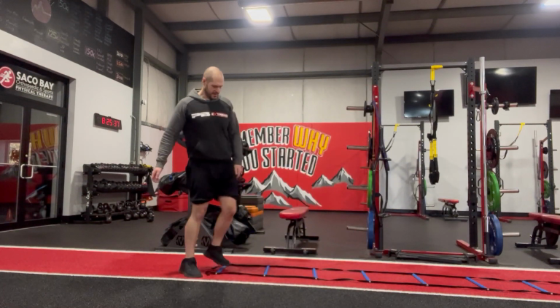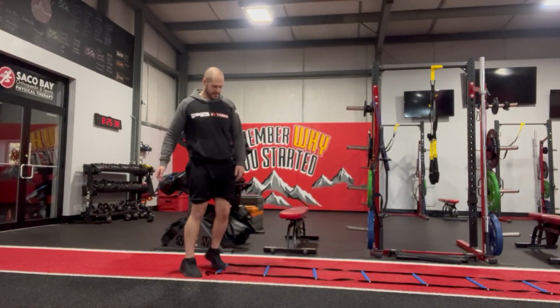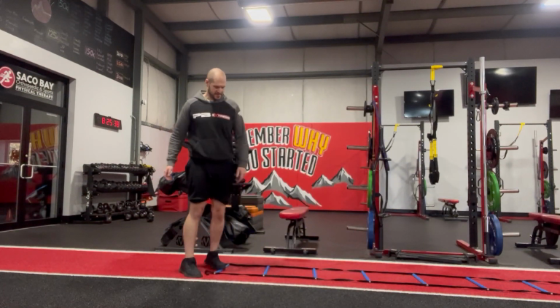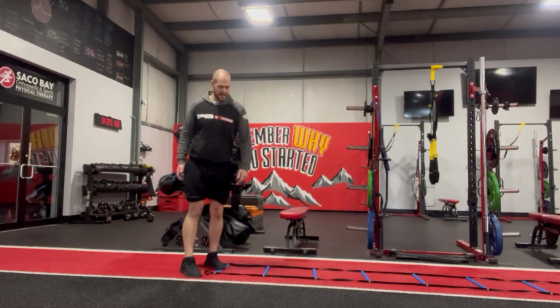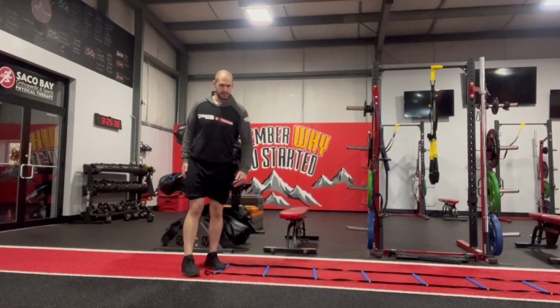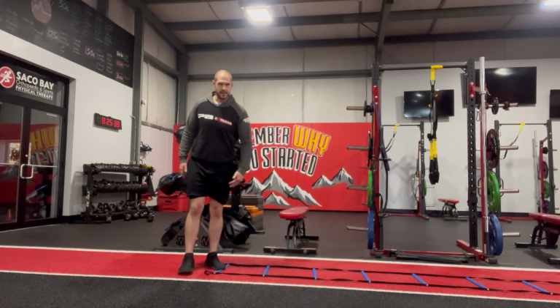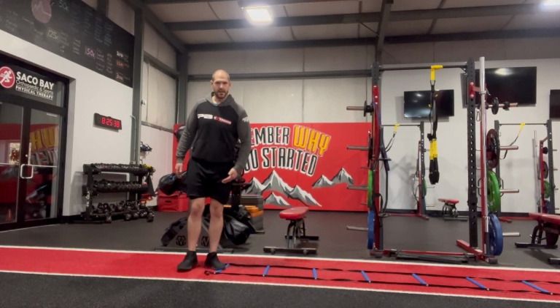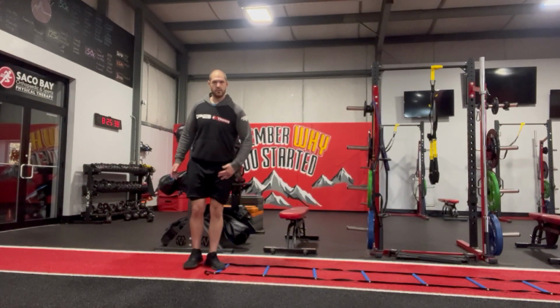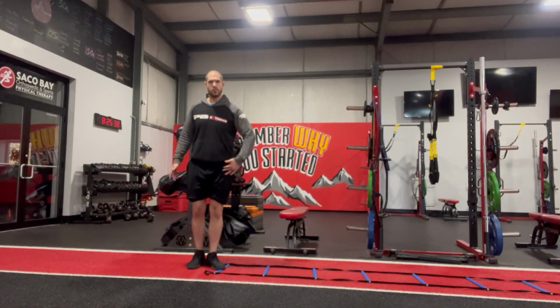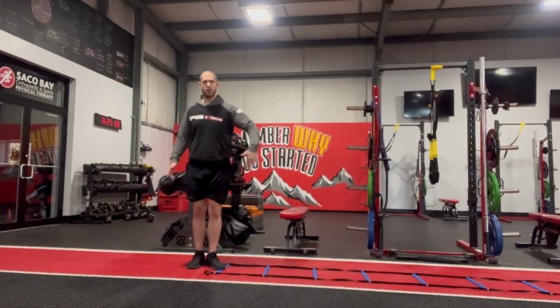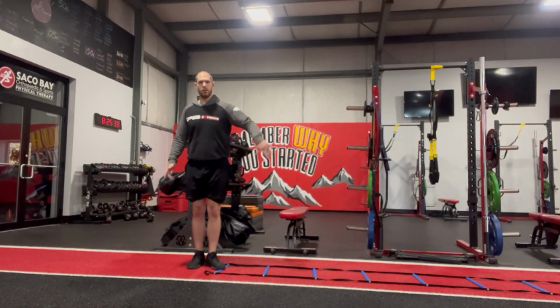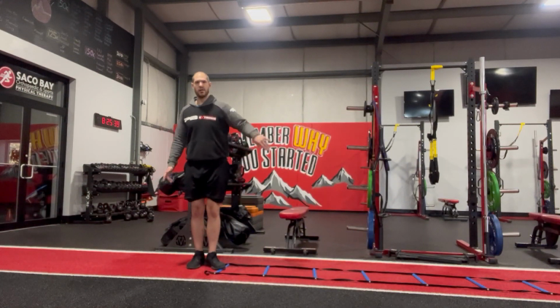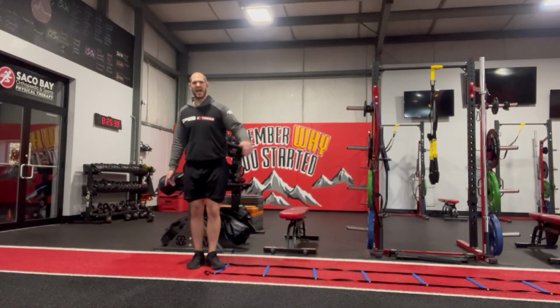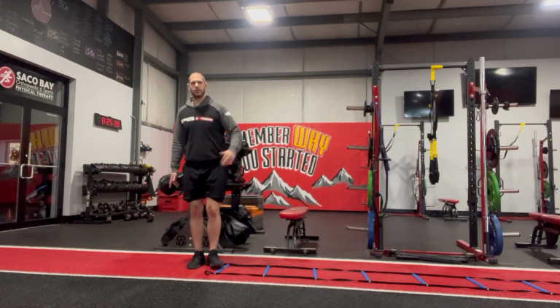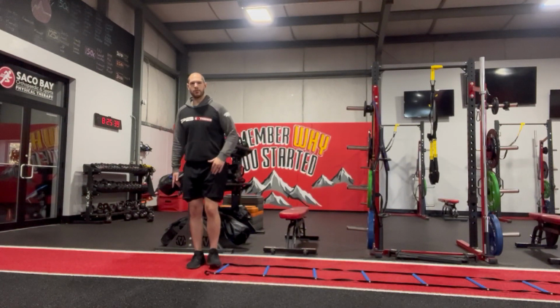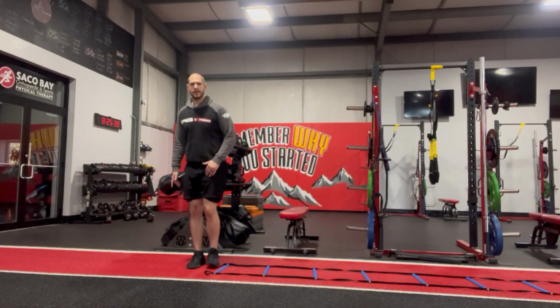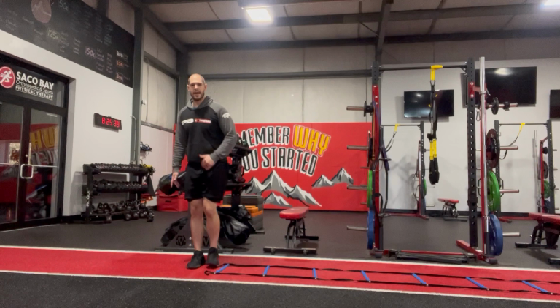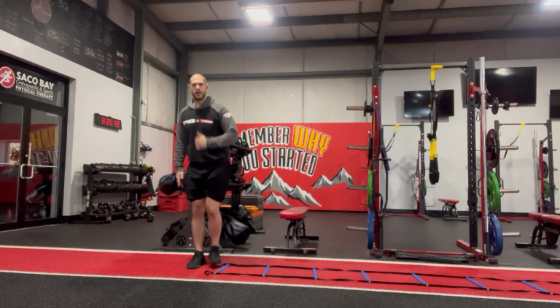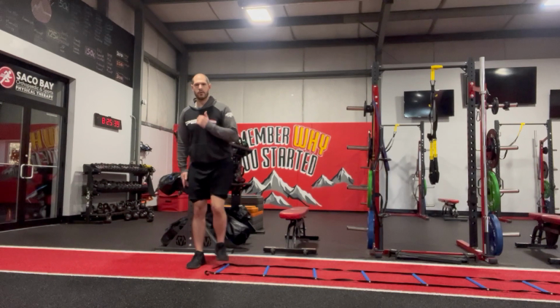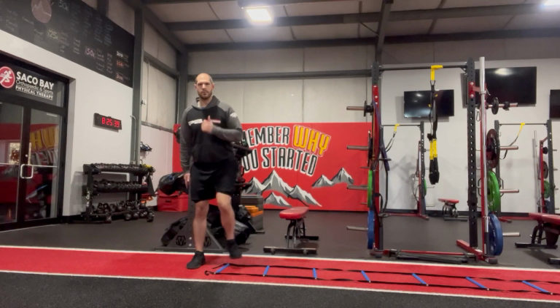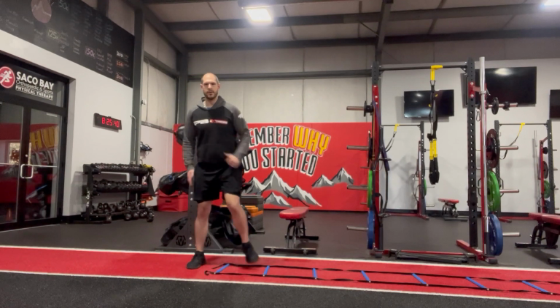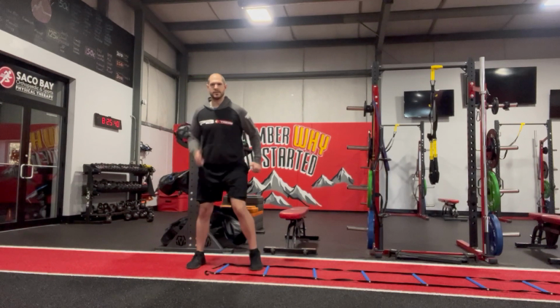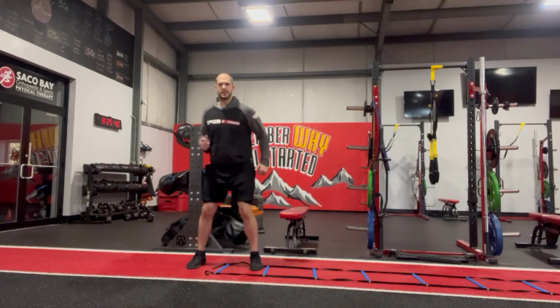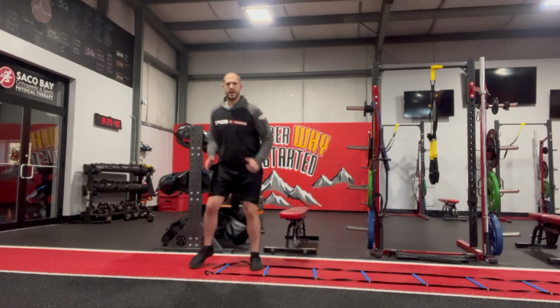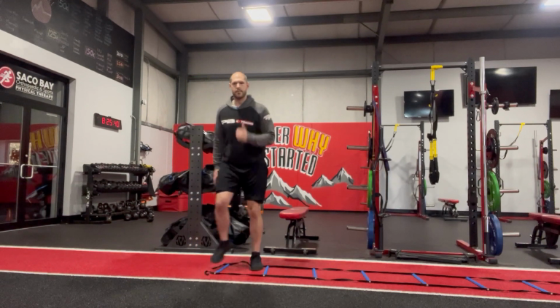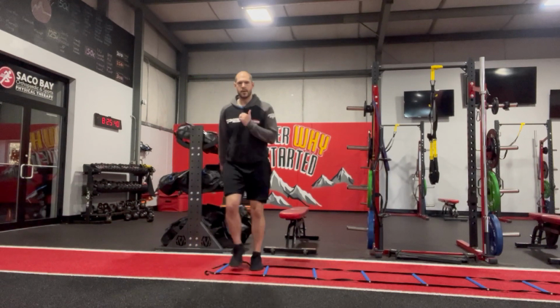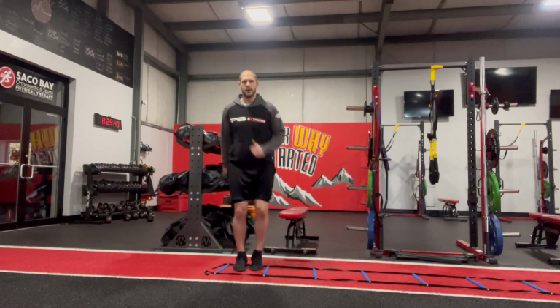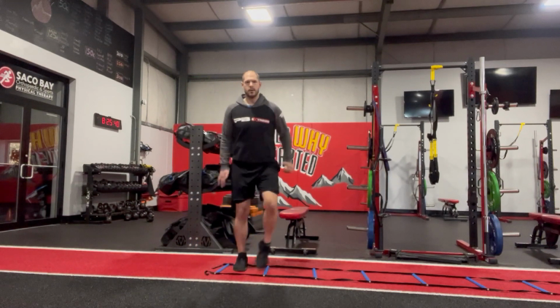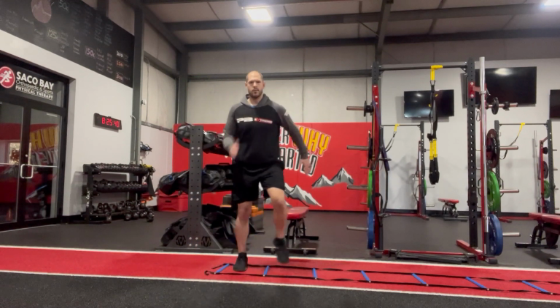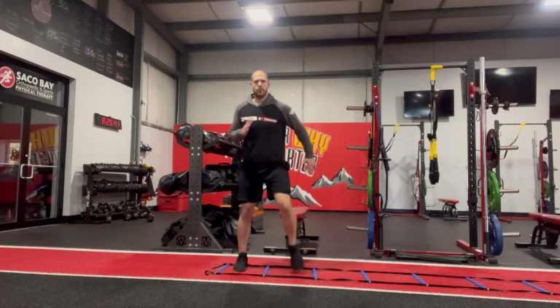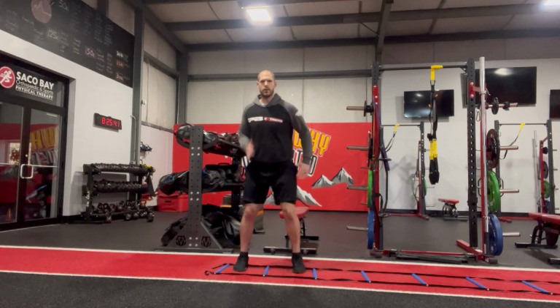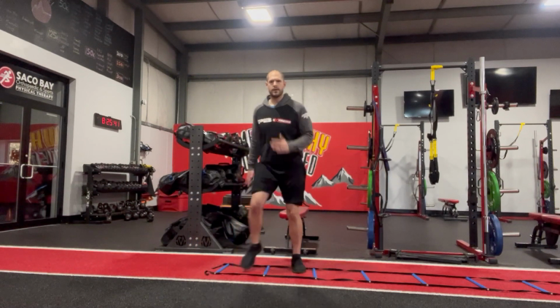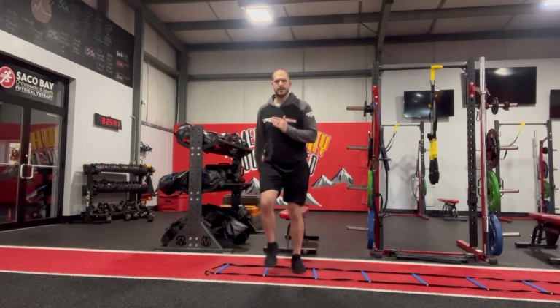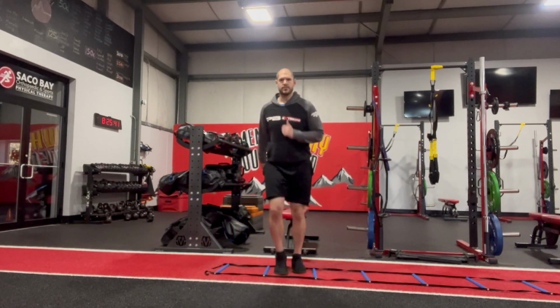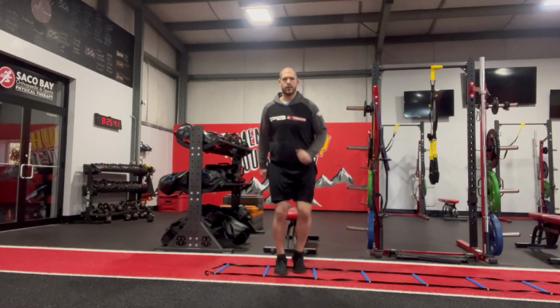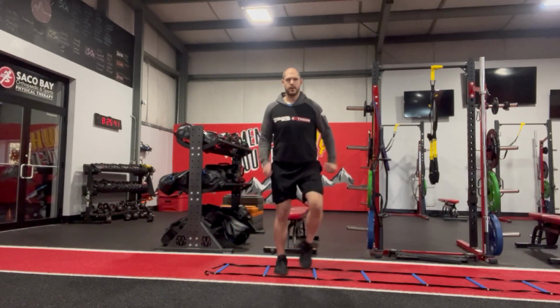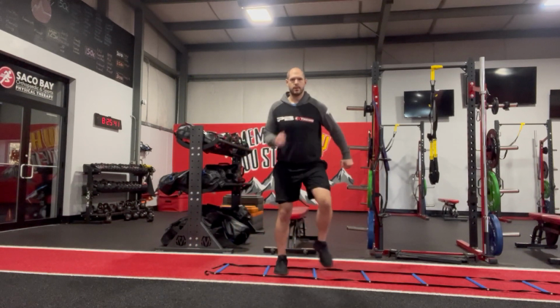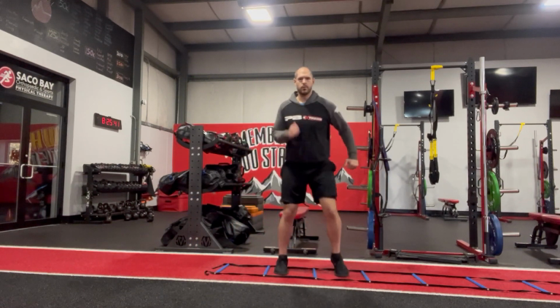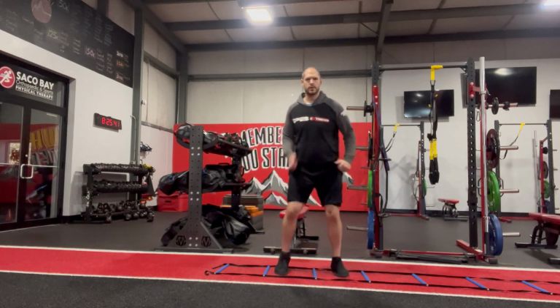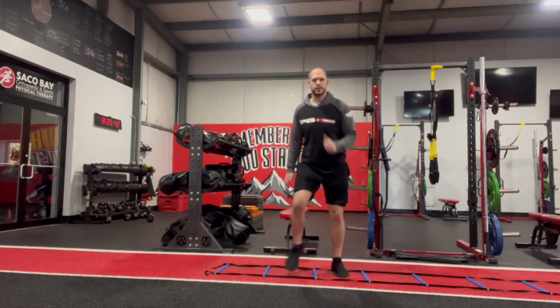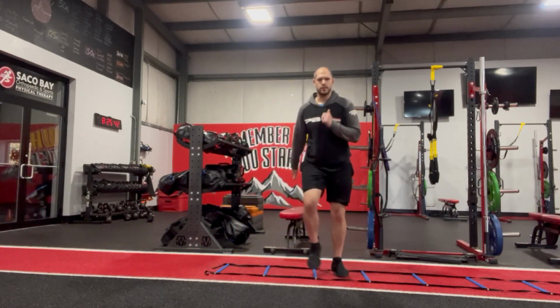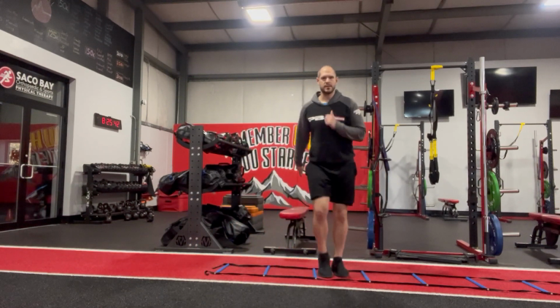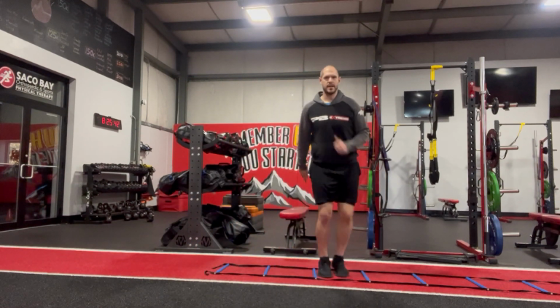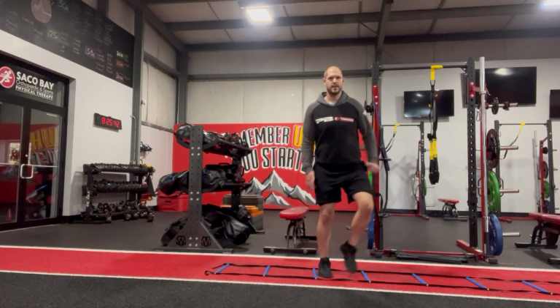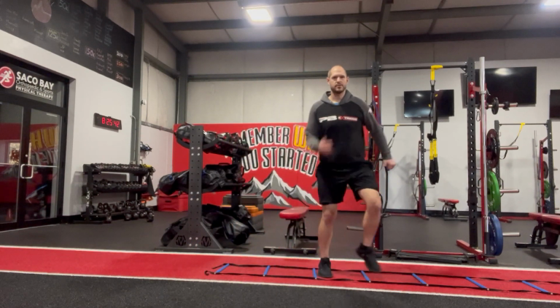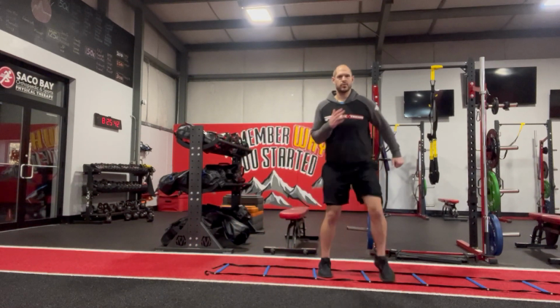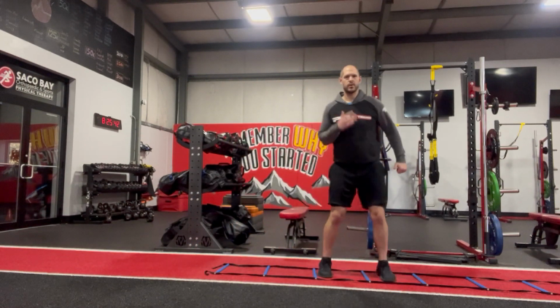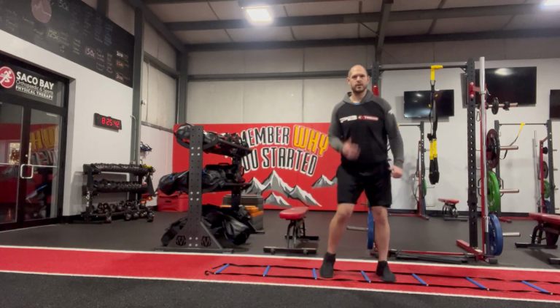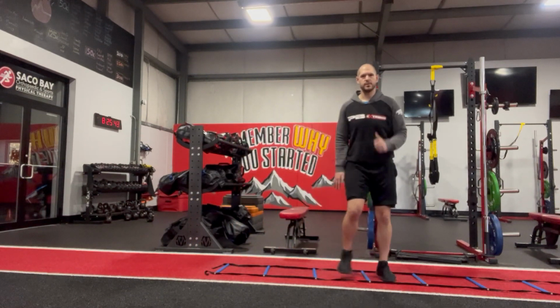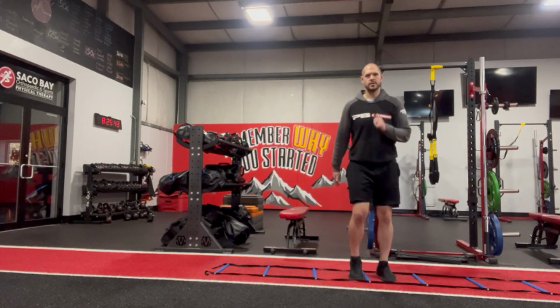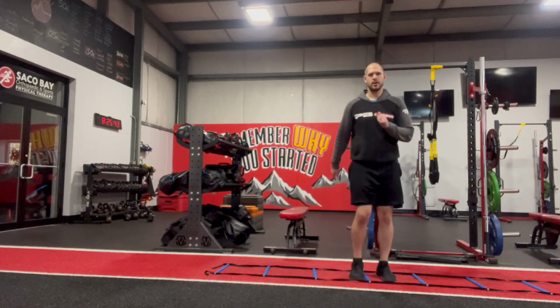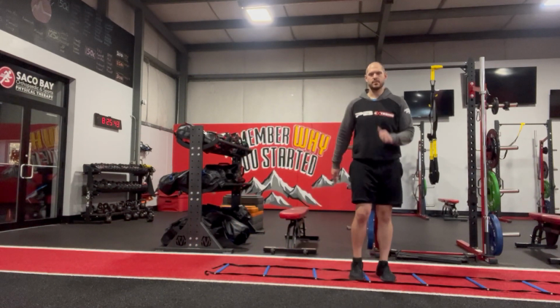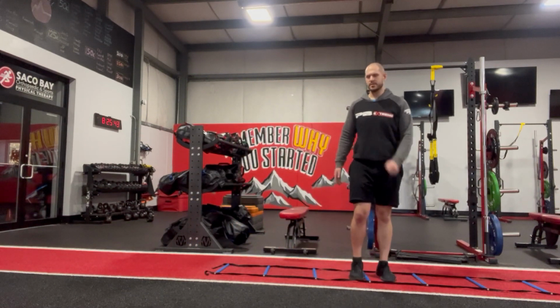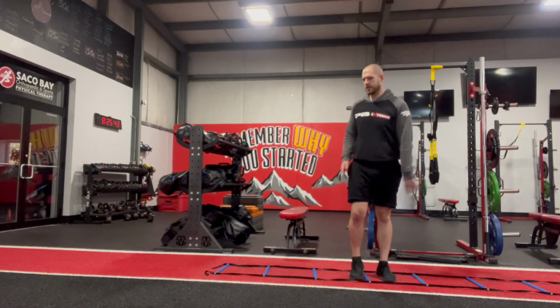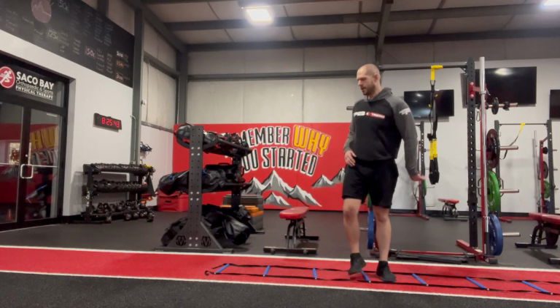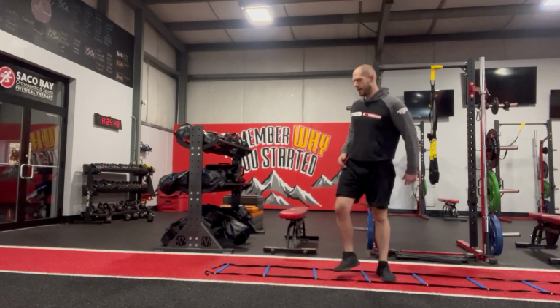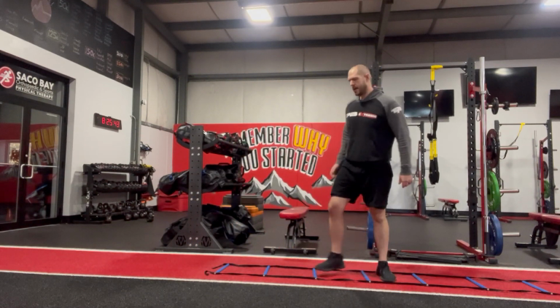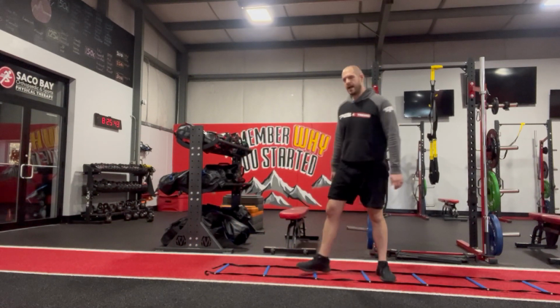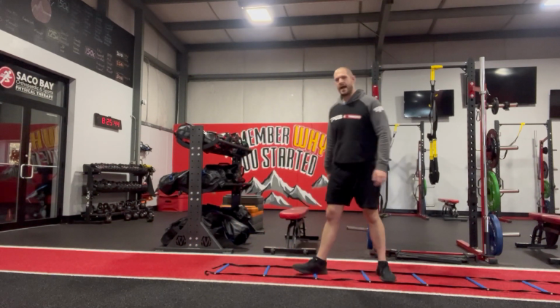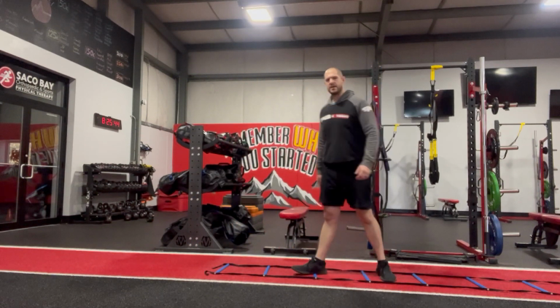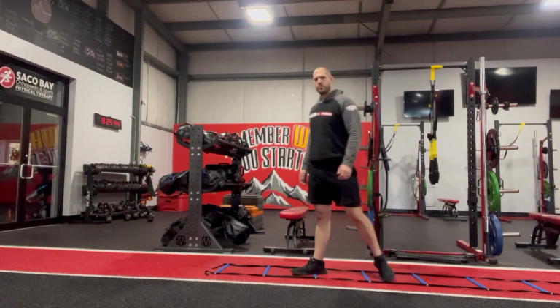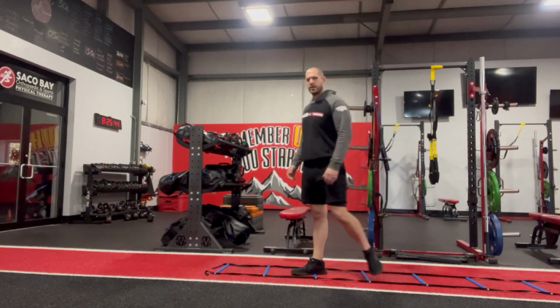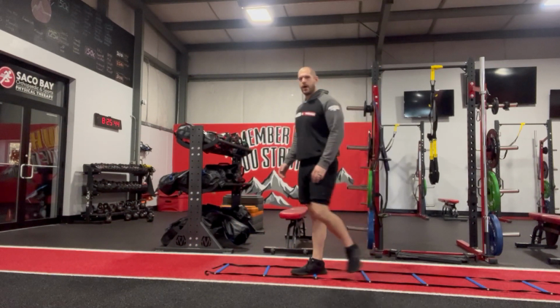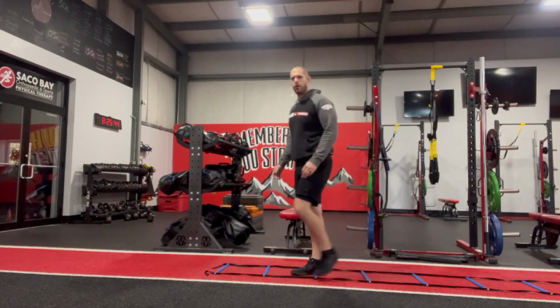Then same thing, we'll go laterally now — big step, one in each one, working those hands, working those arms as we go.